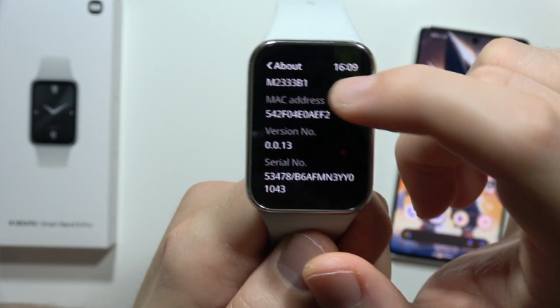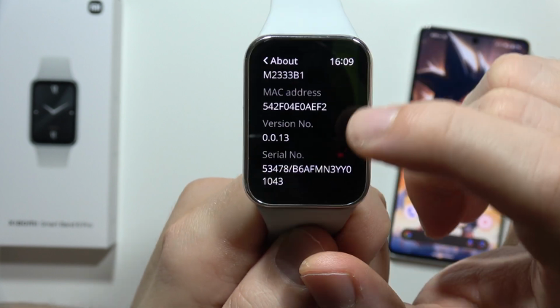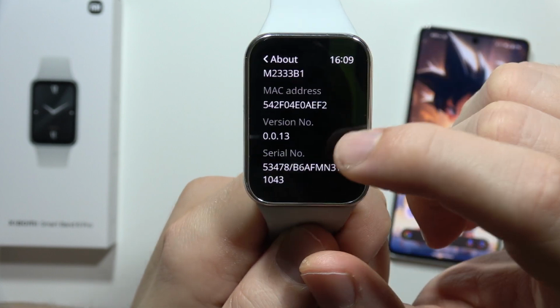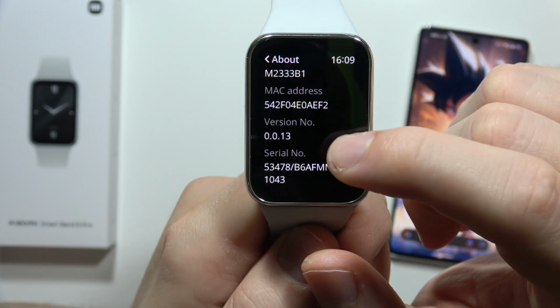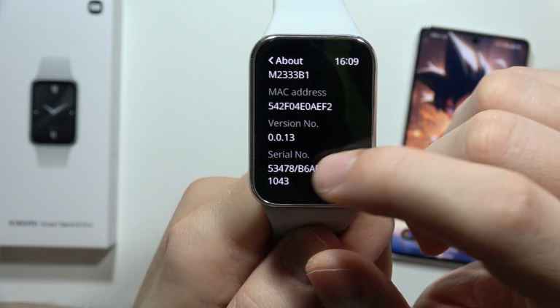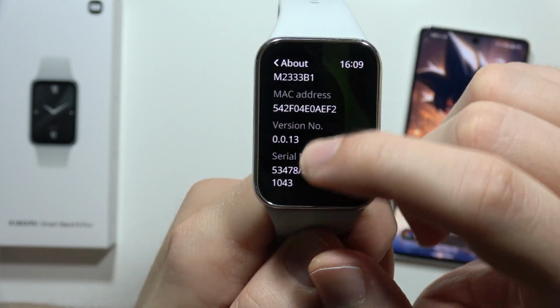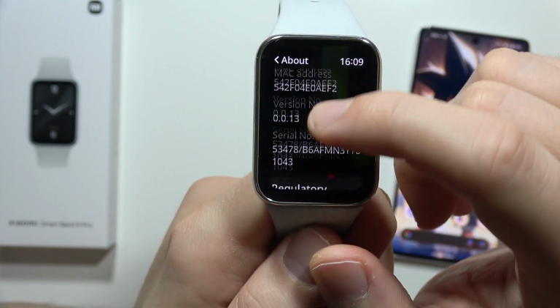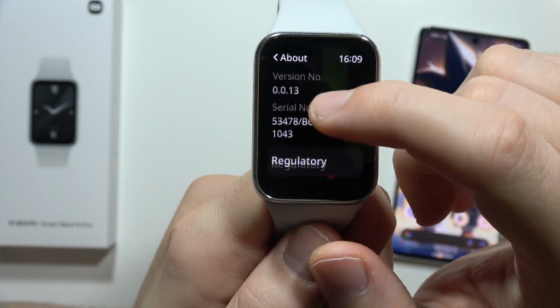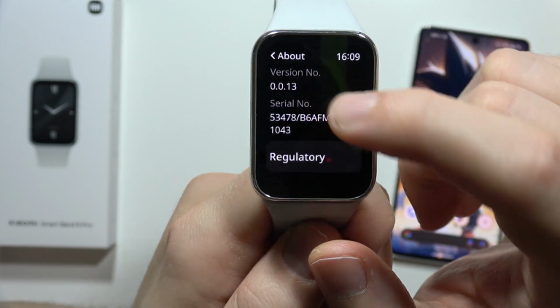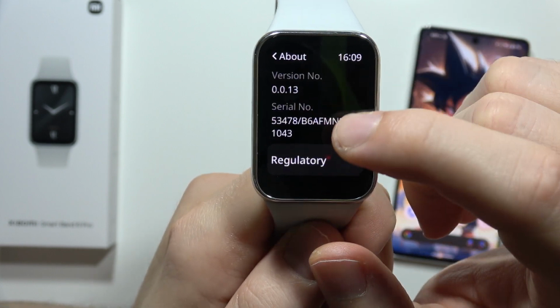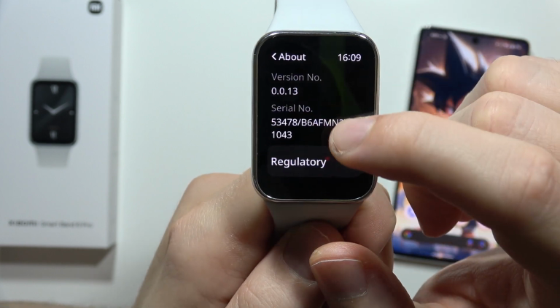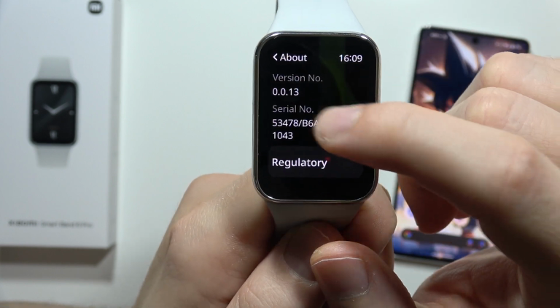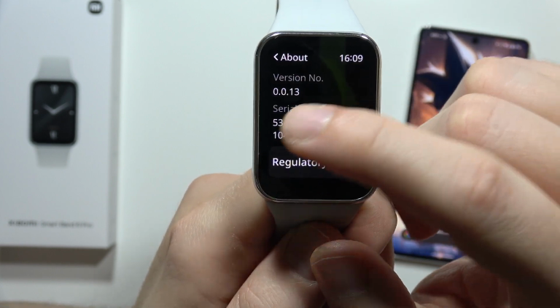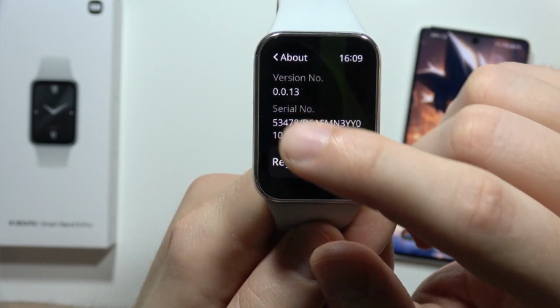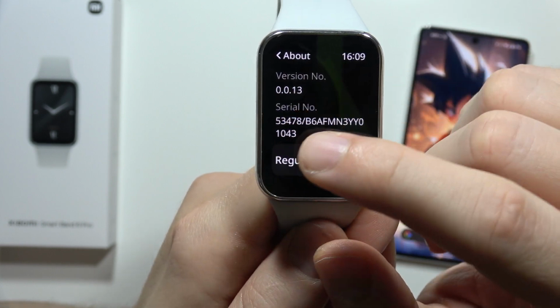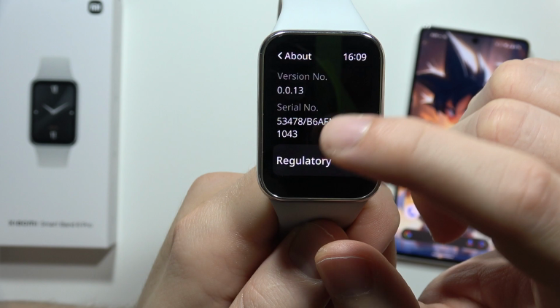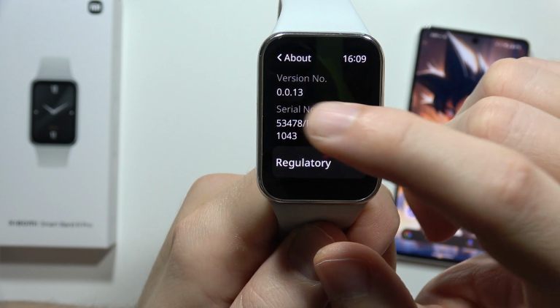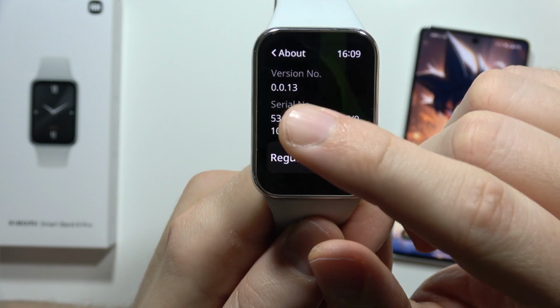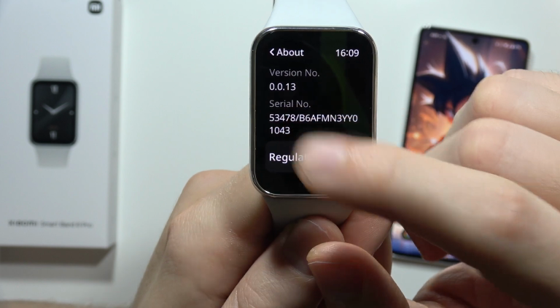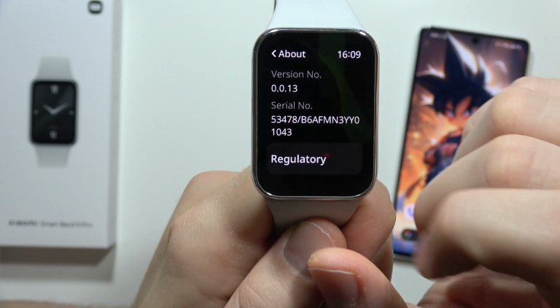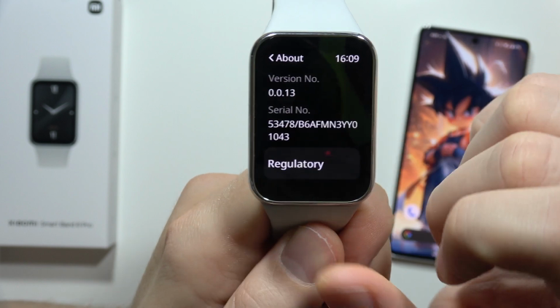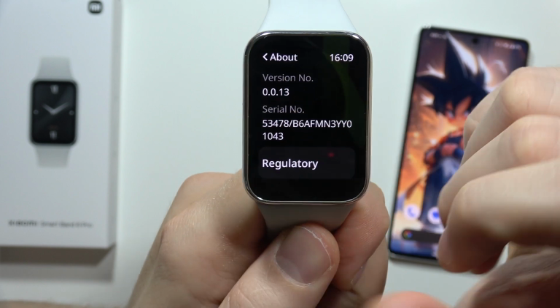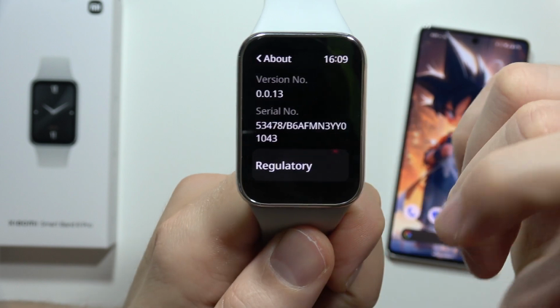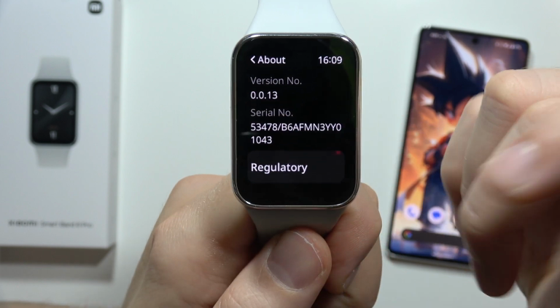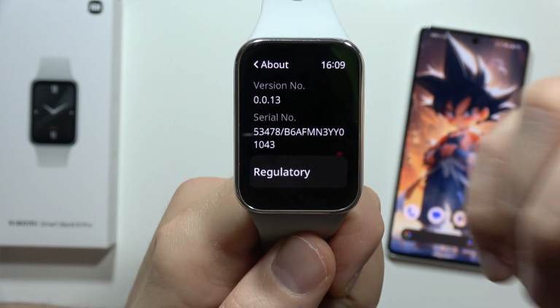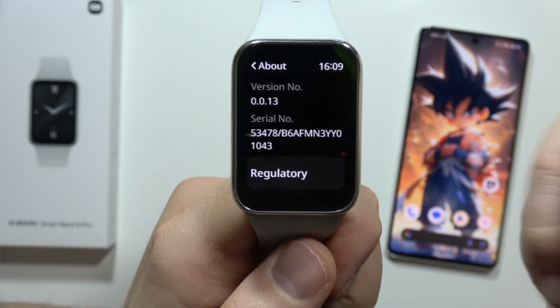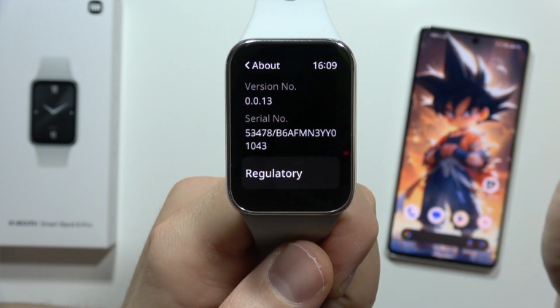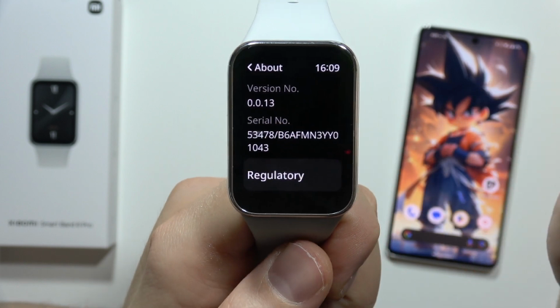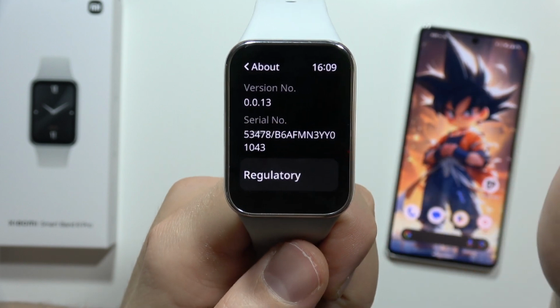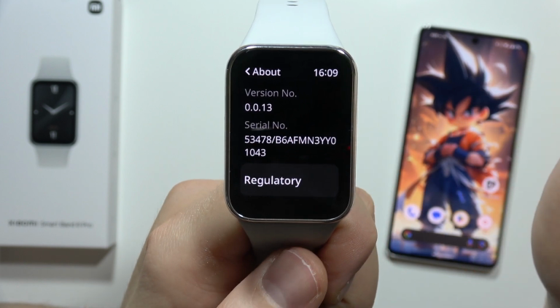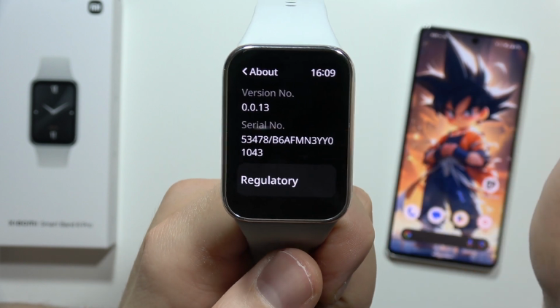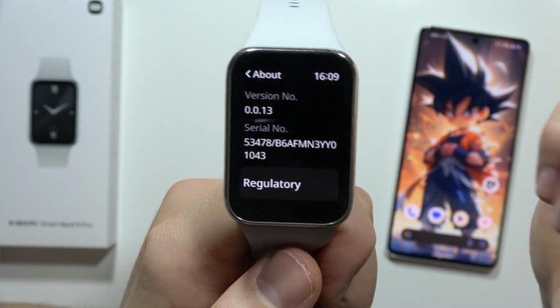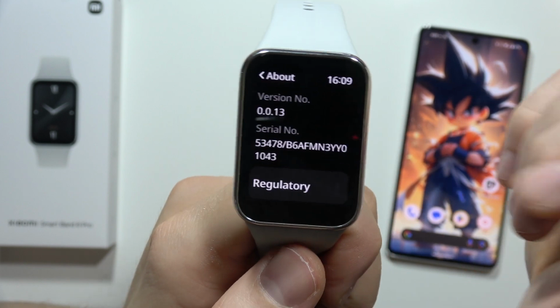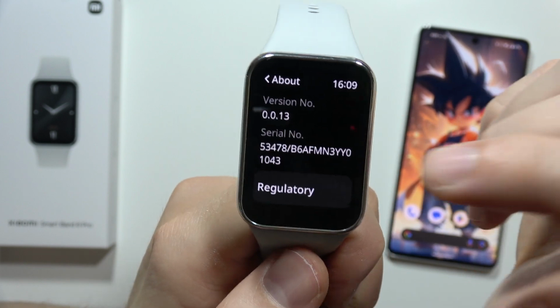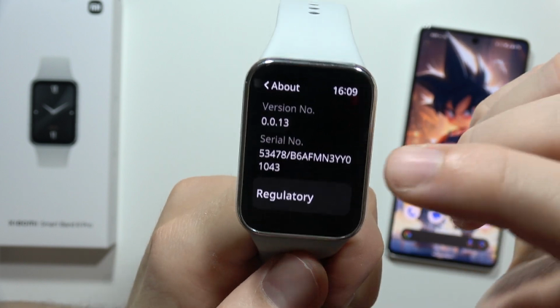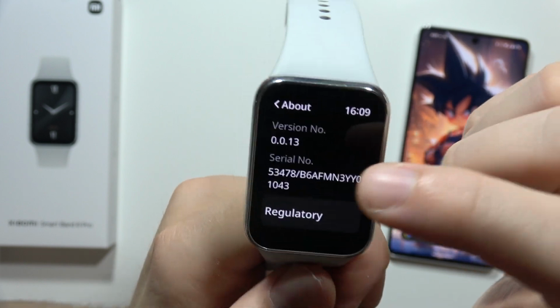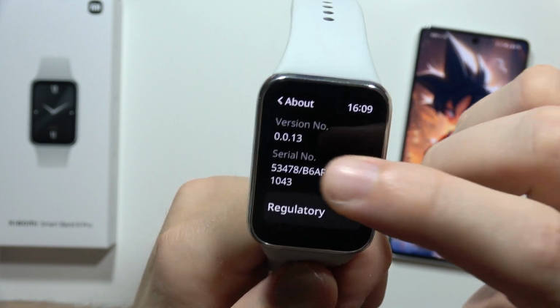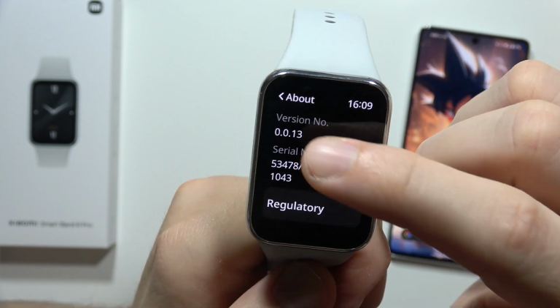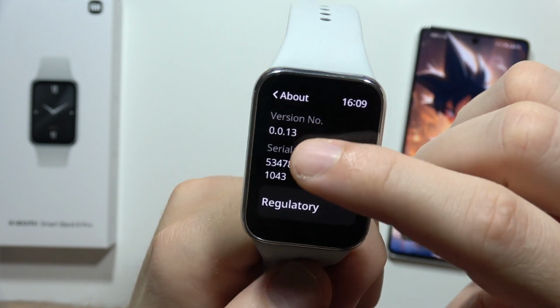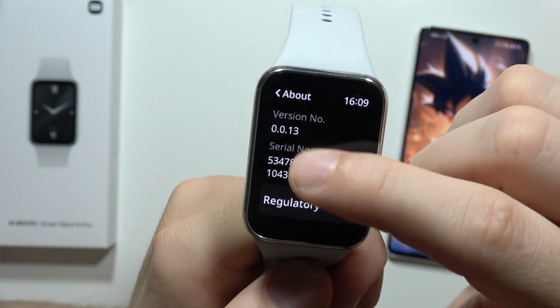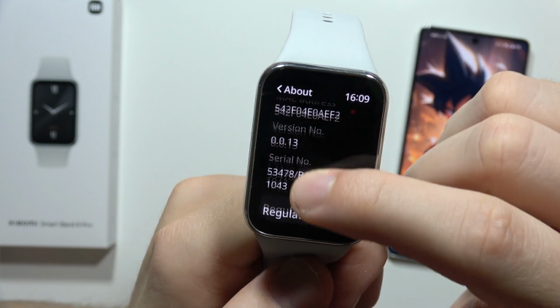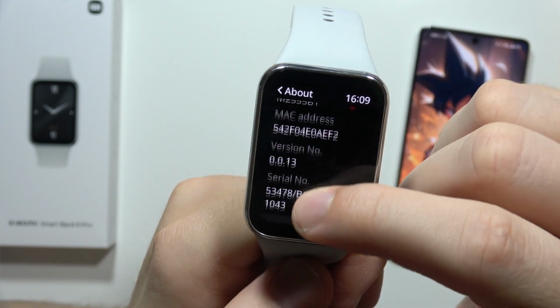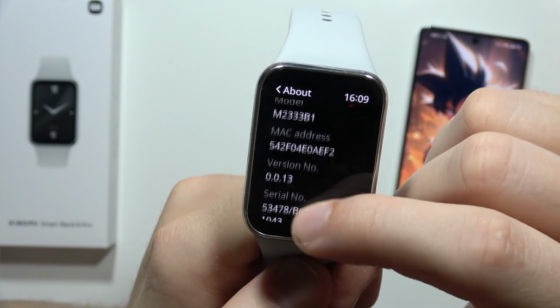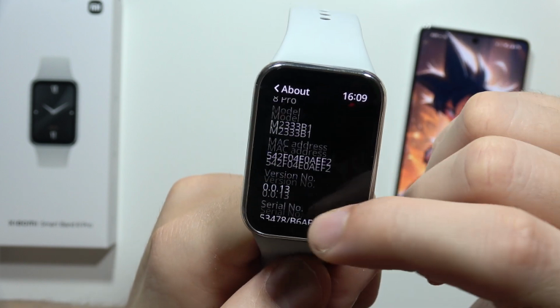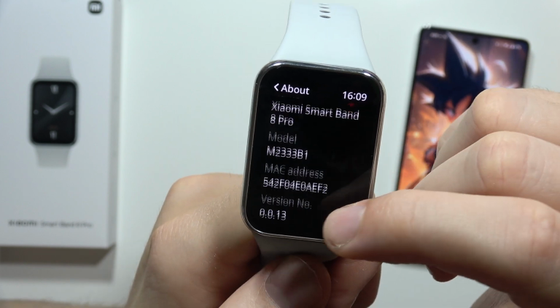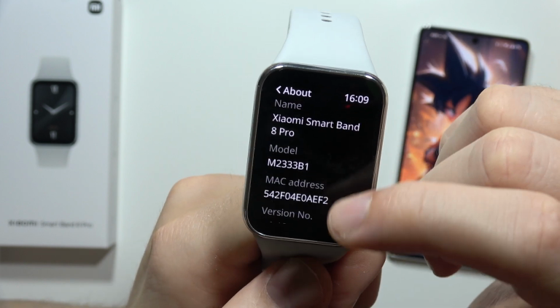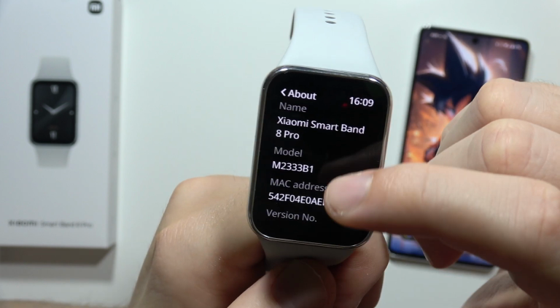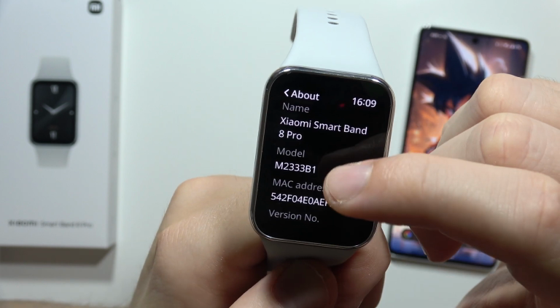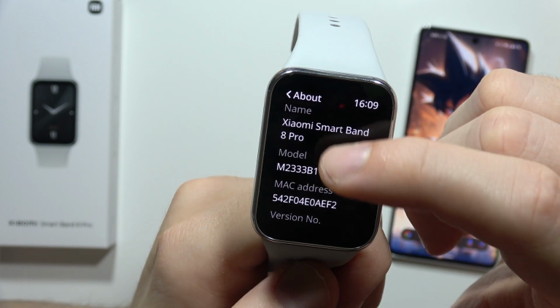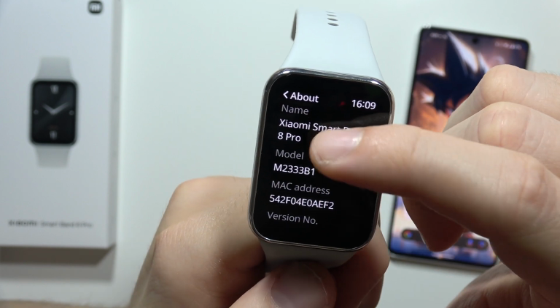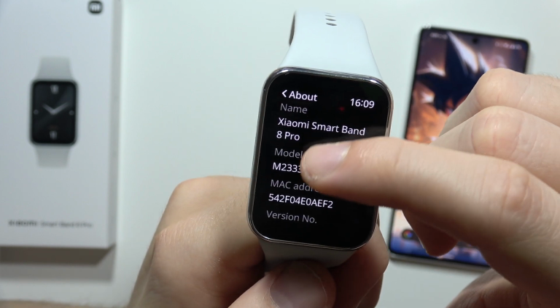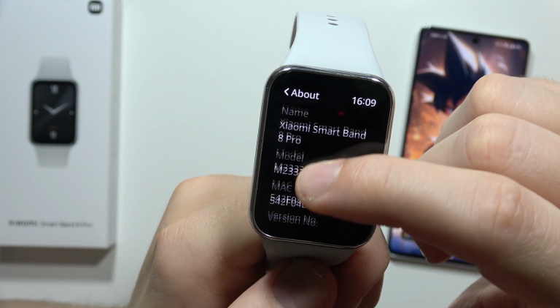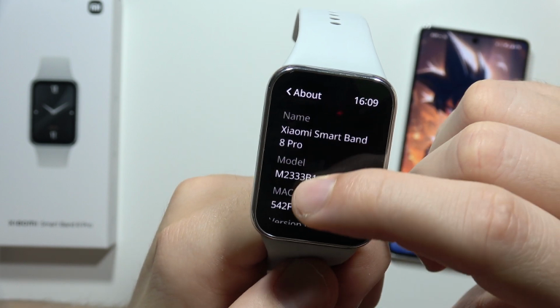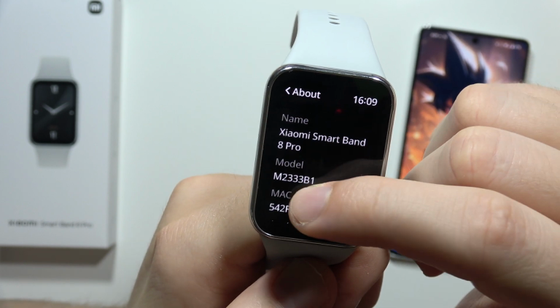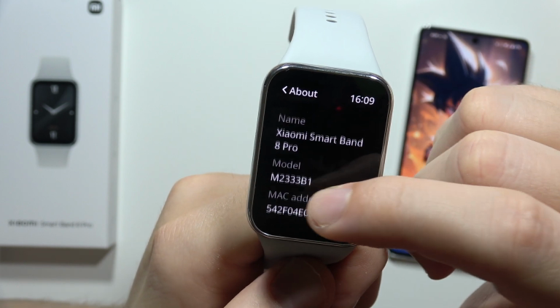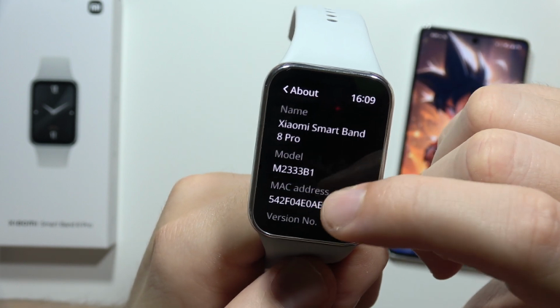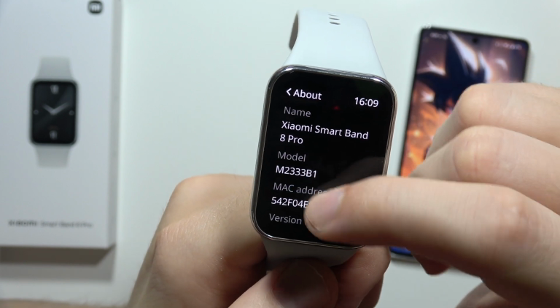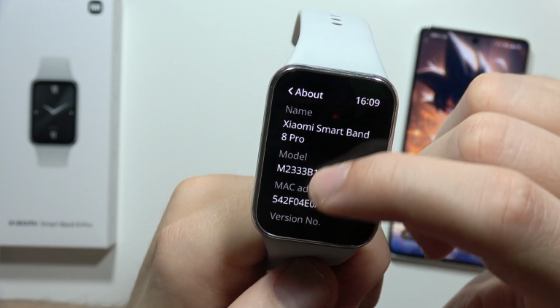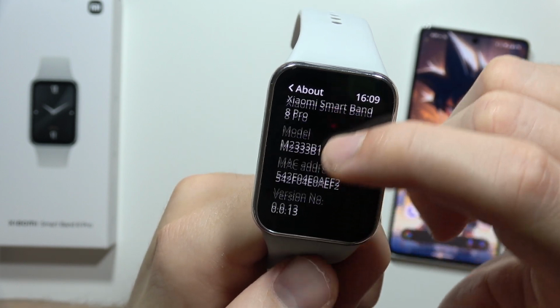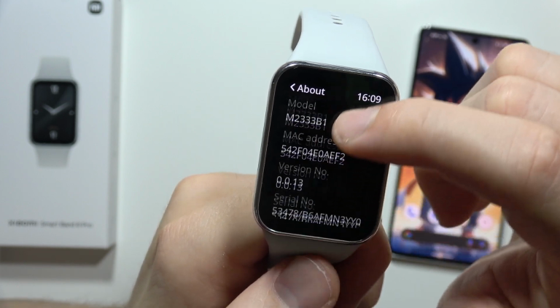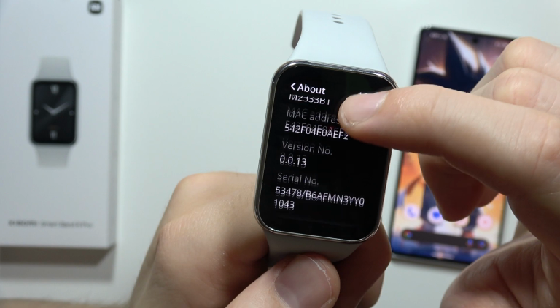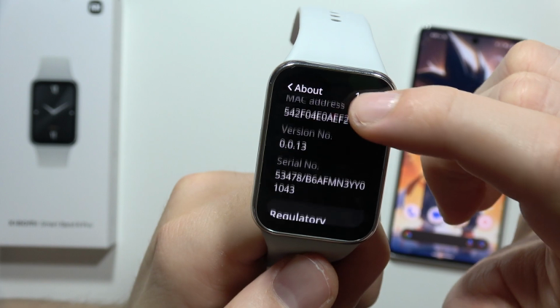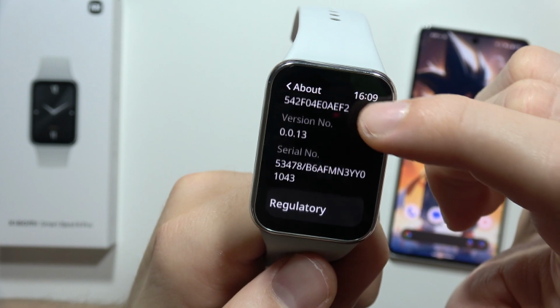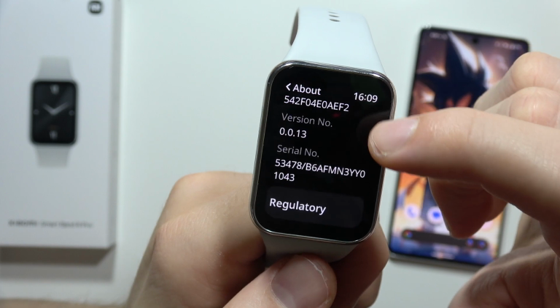Now from here you can actually find the serial number of your Xiaomi Smart Band 8 Pro, and that's all.